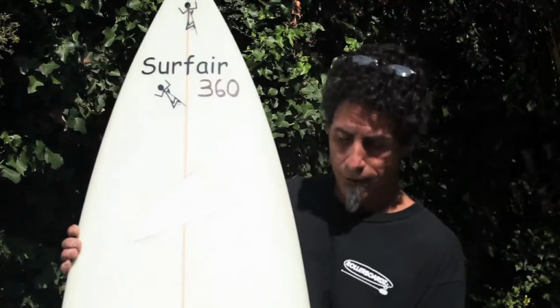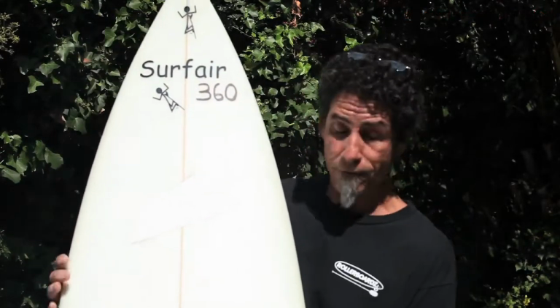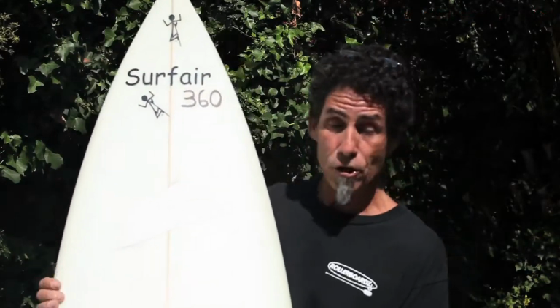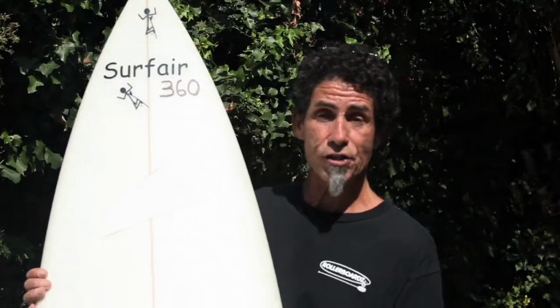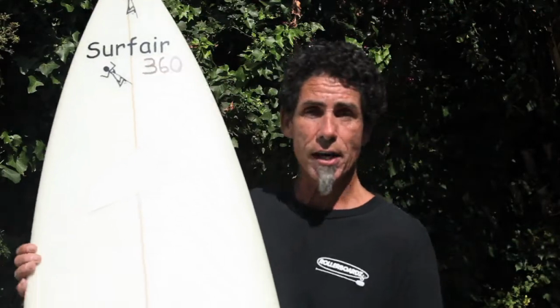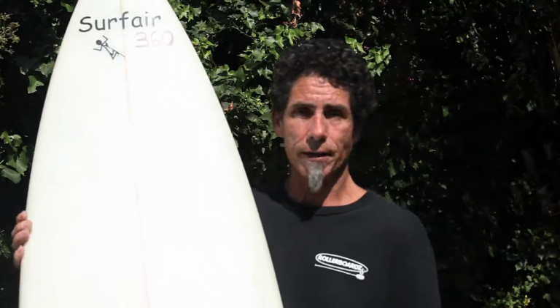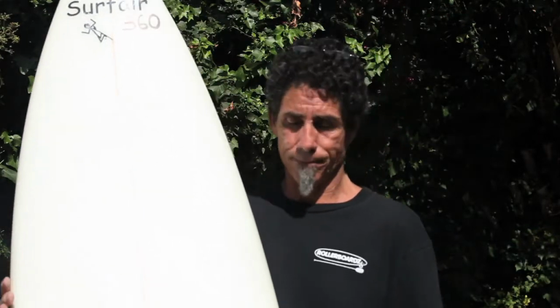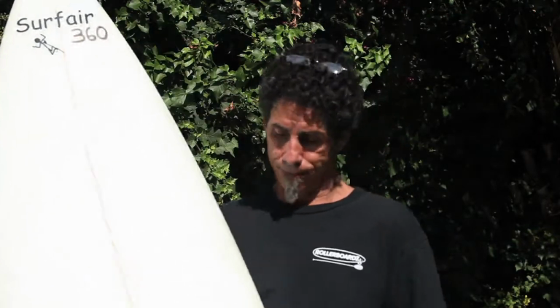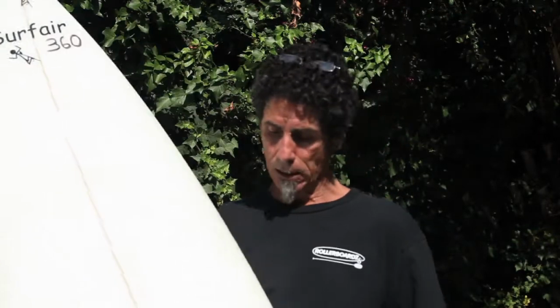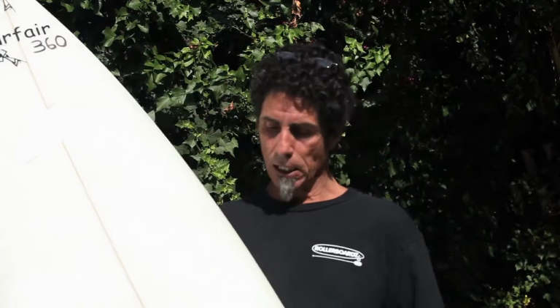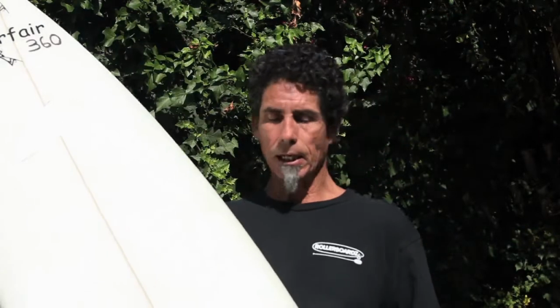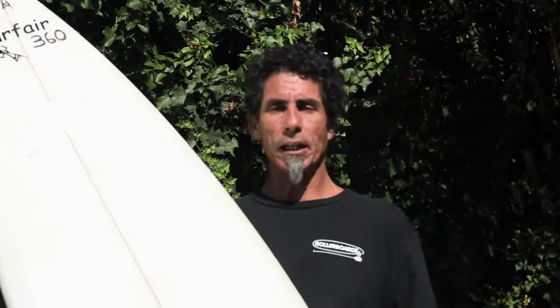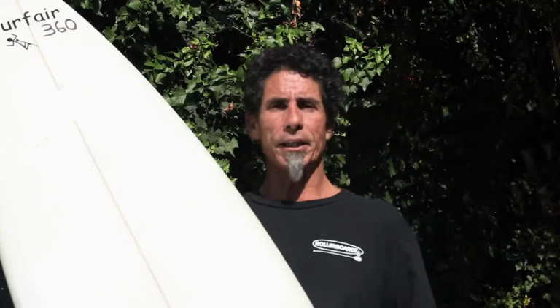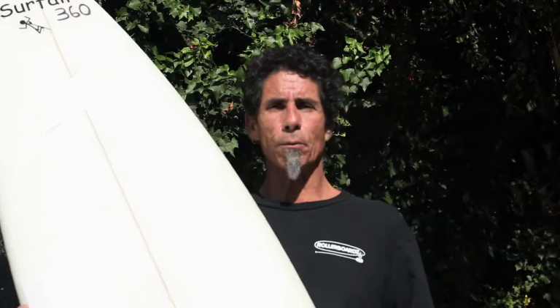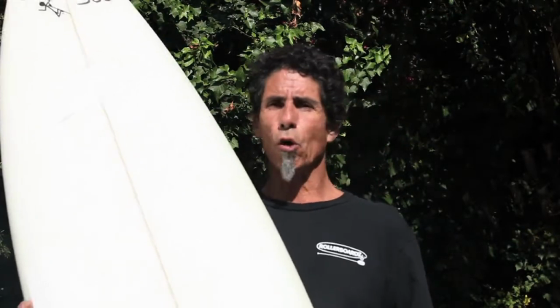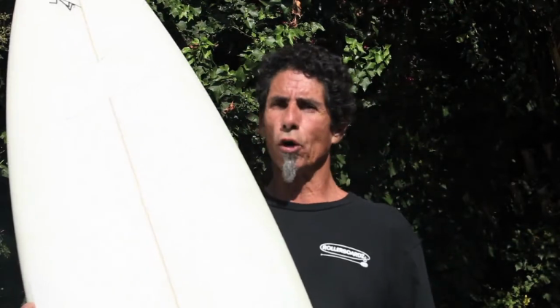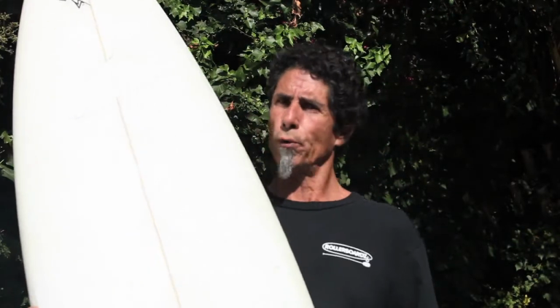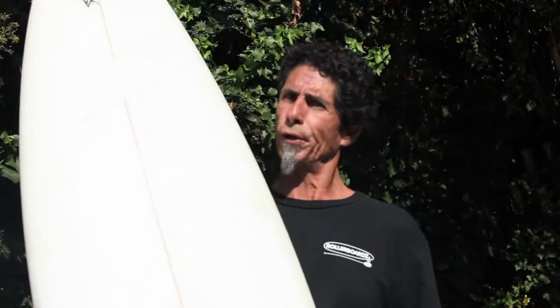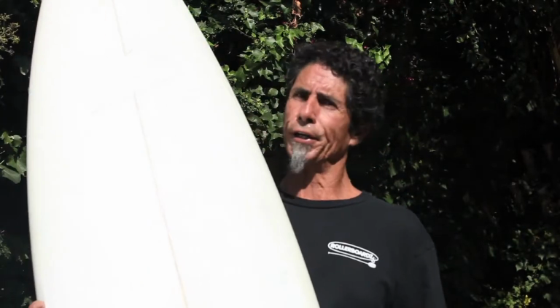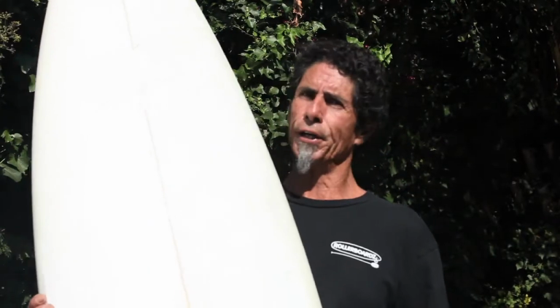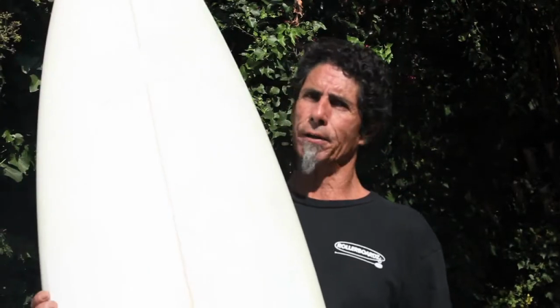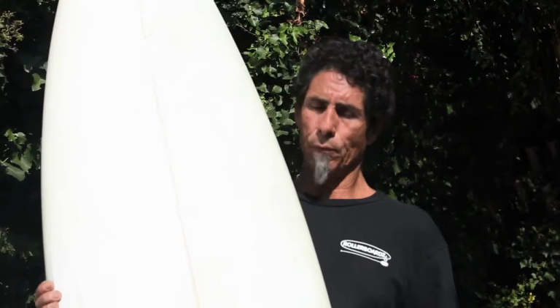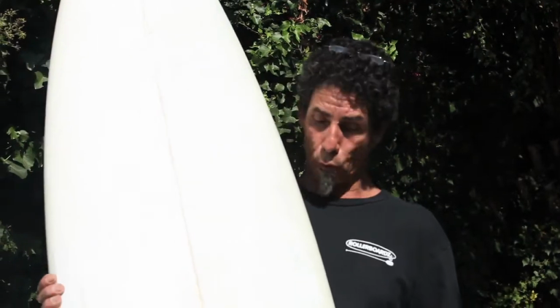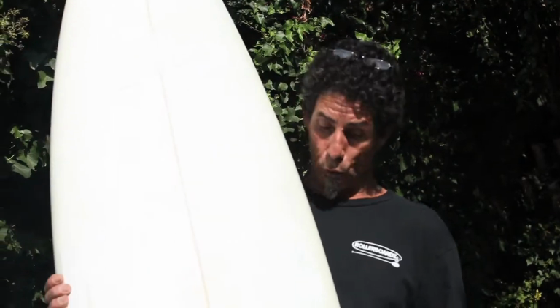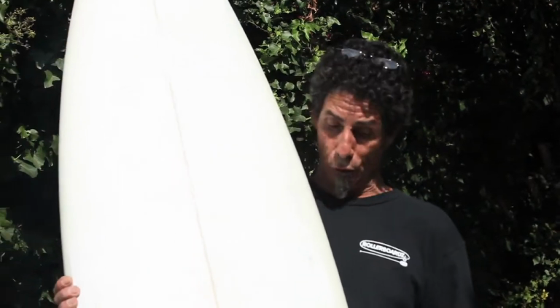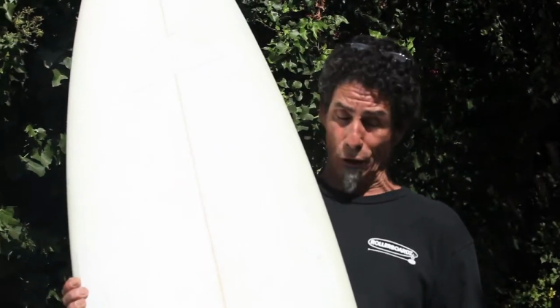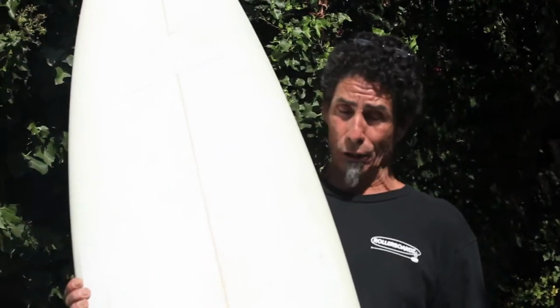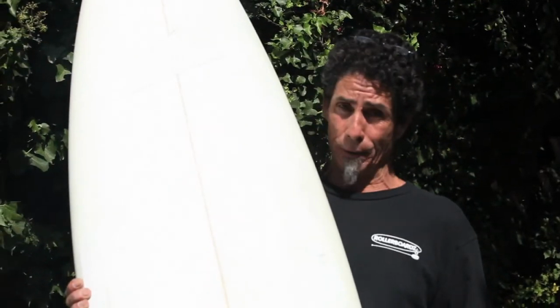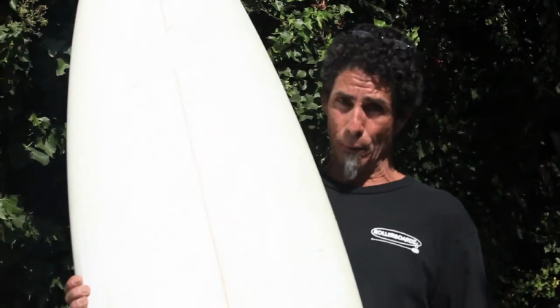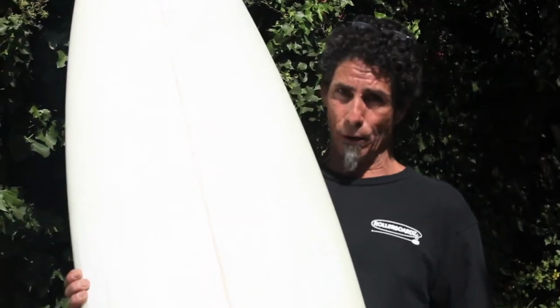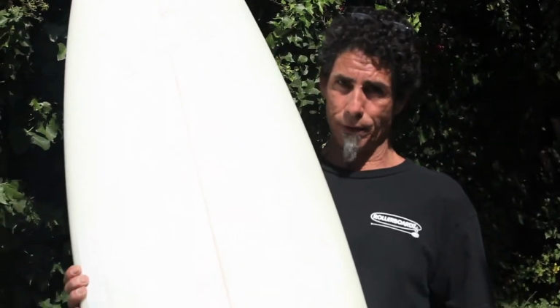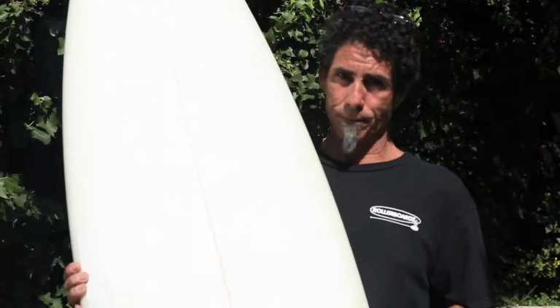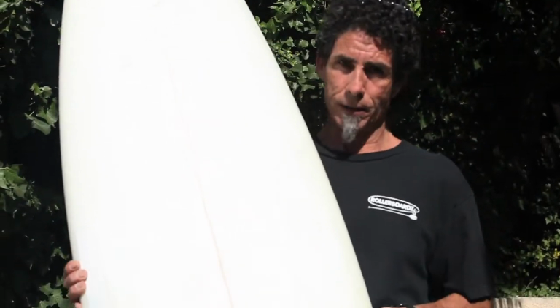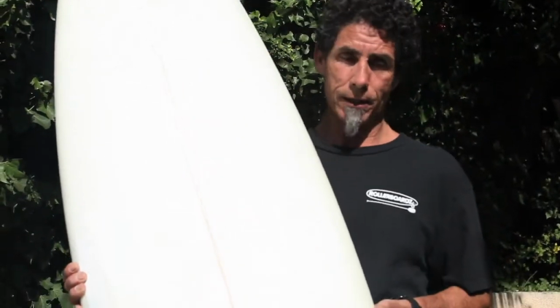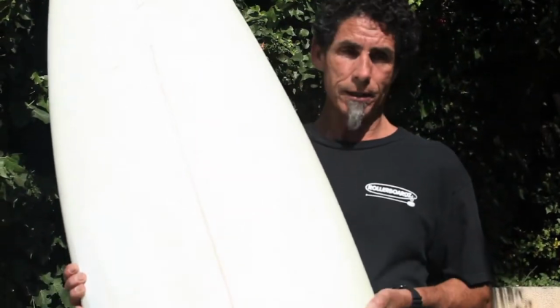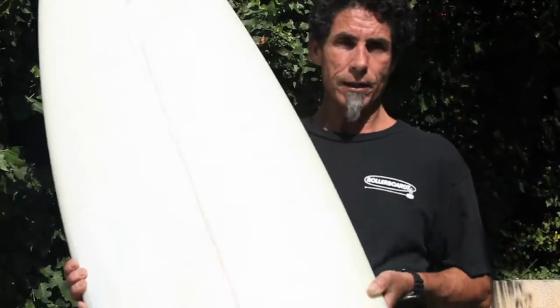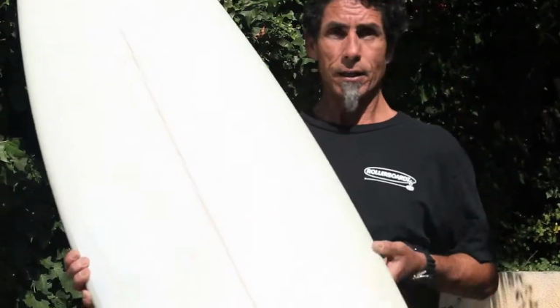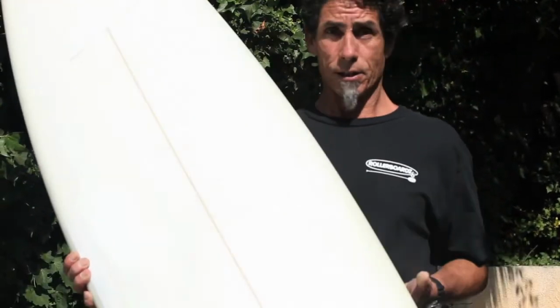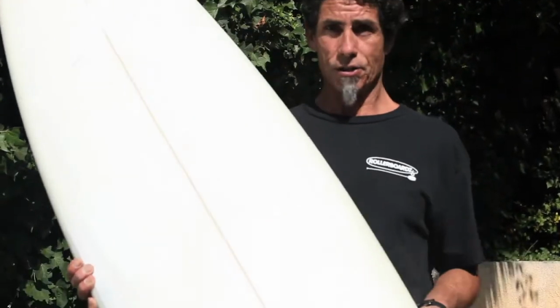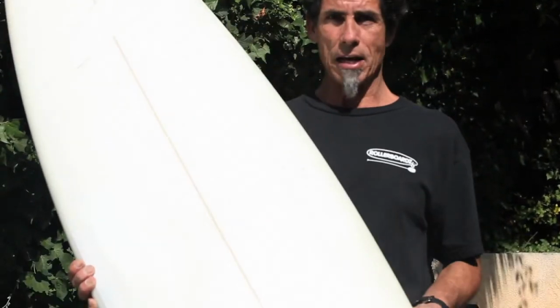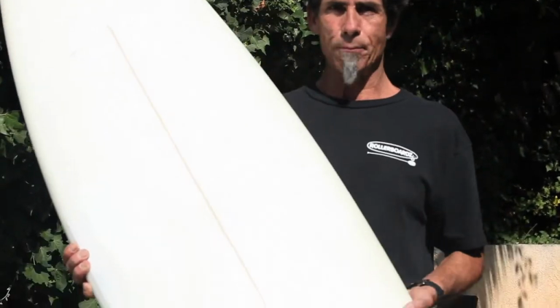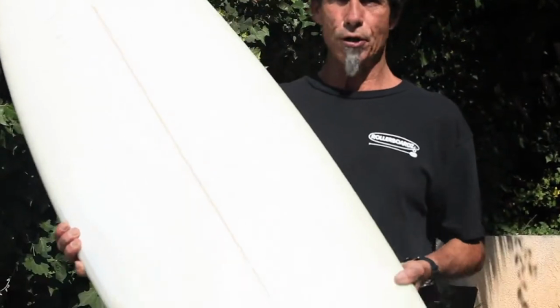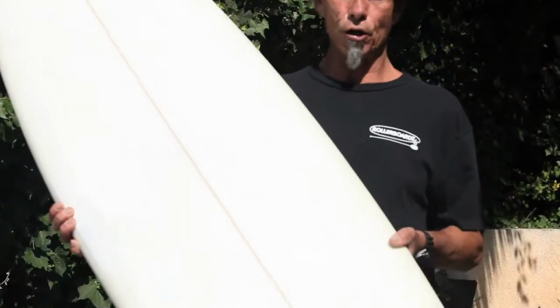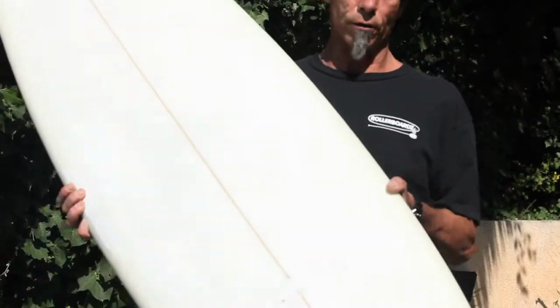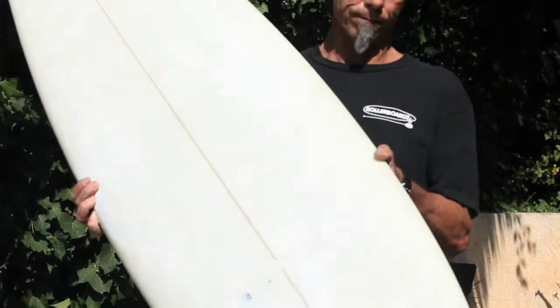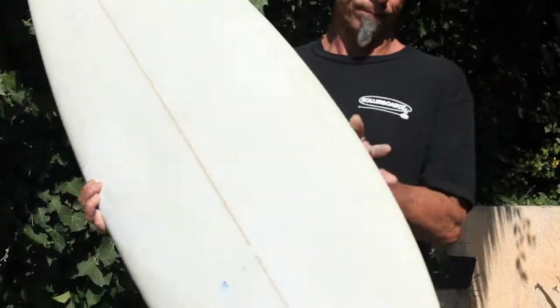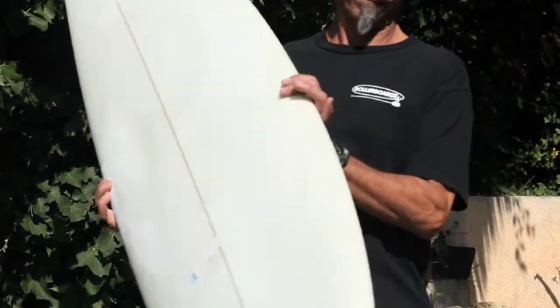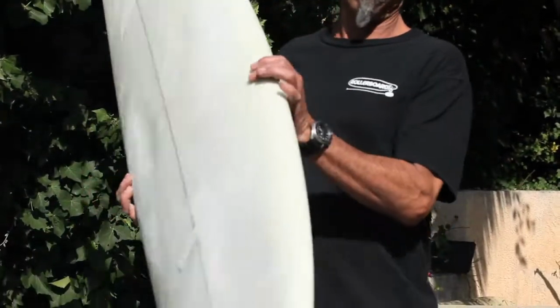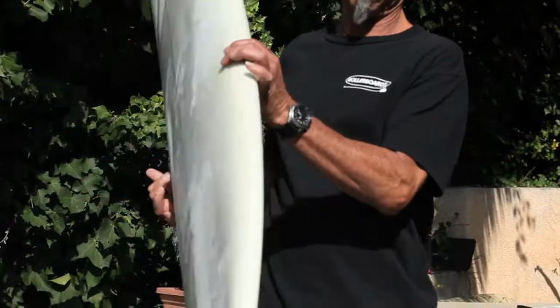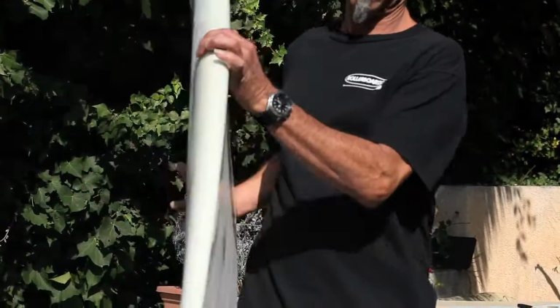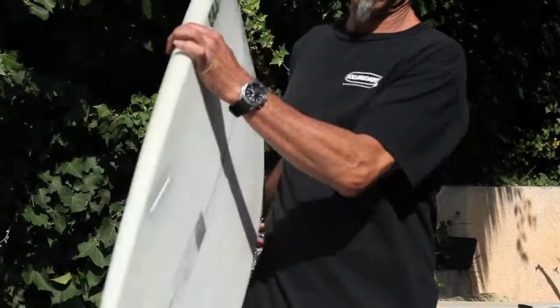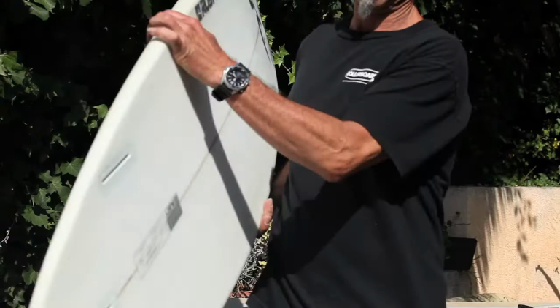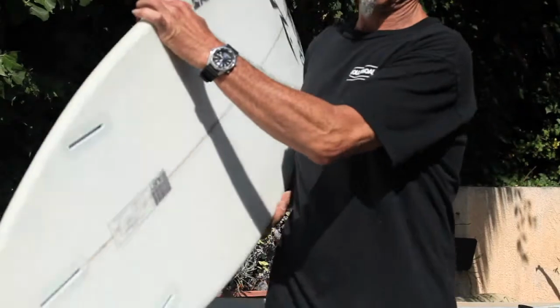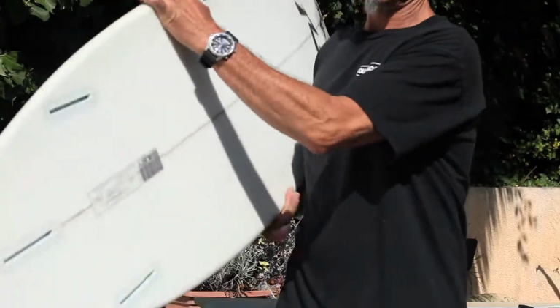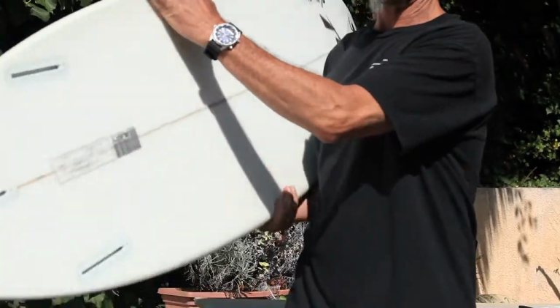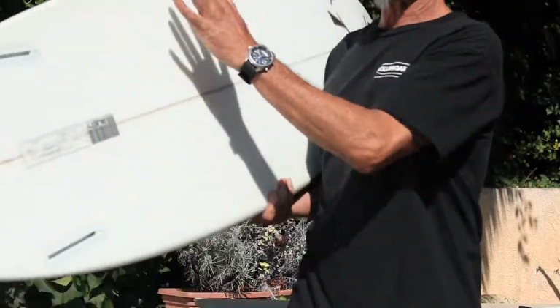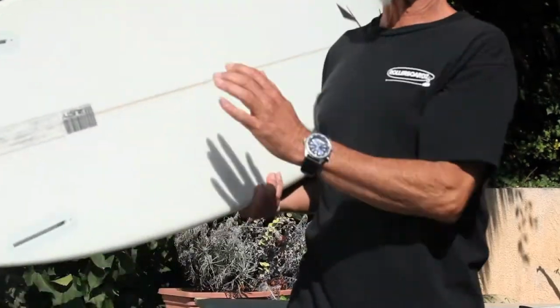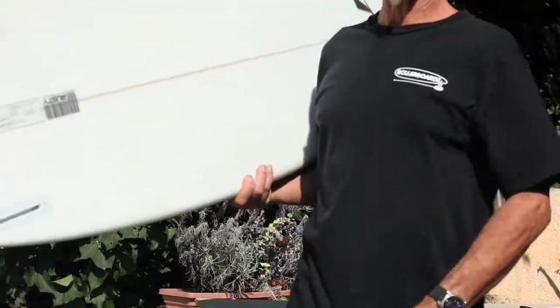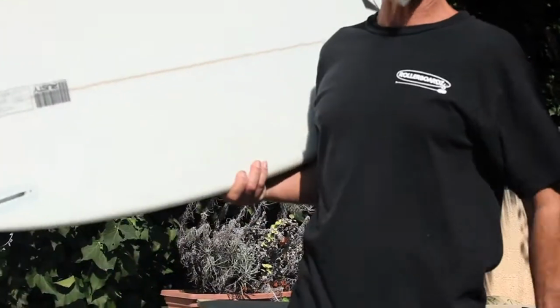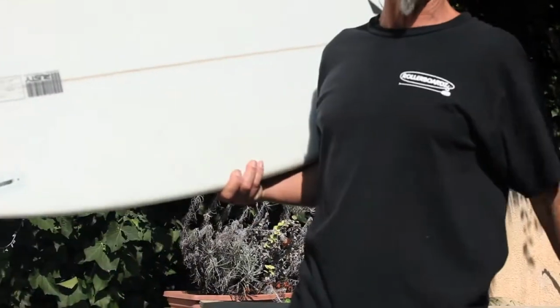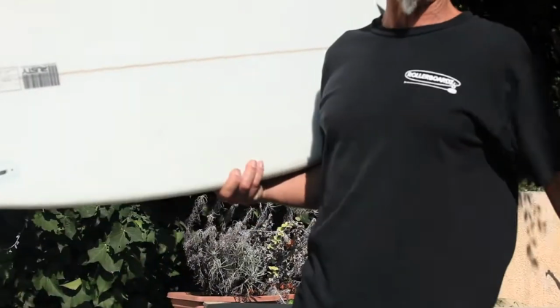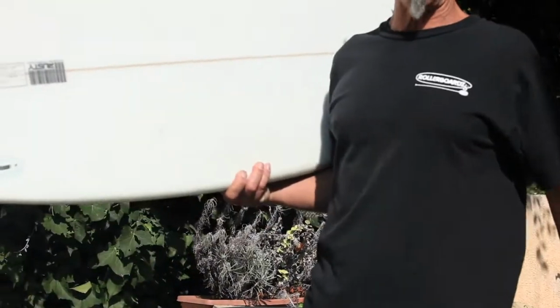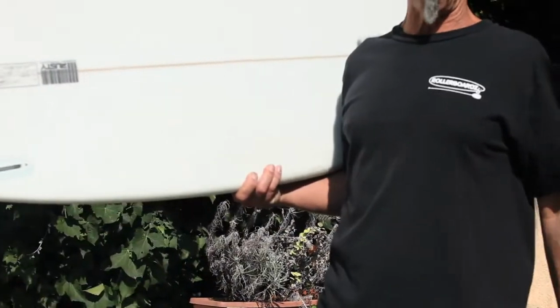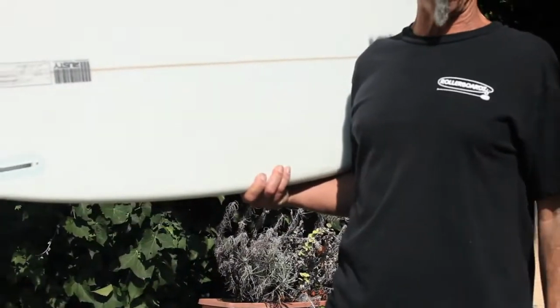First thing, clean the board really good — really important. Step two, take the fins off your board.